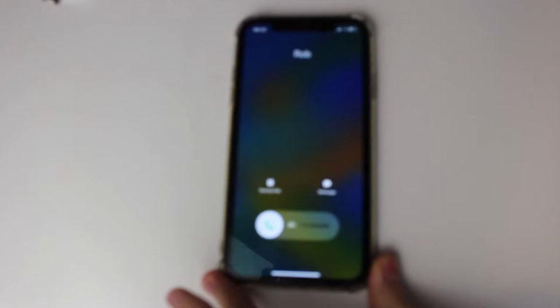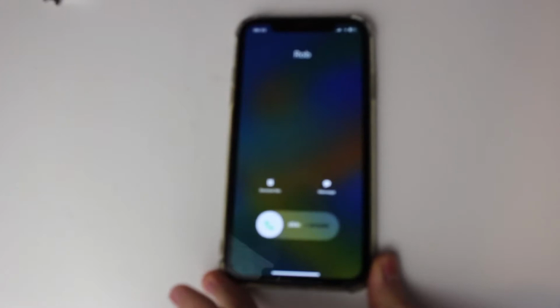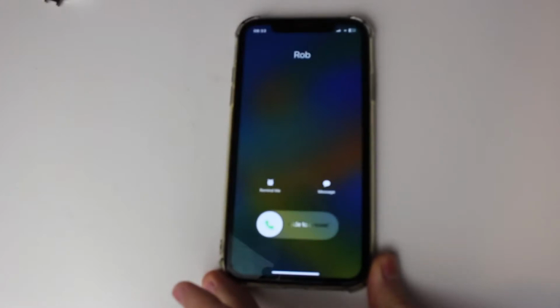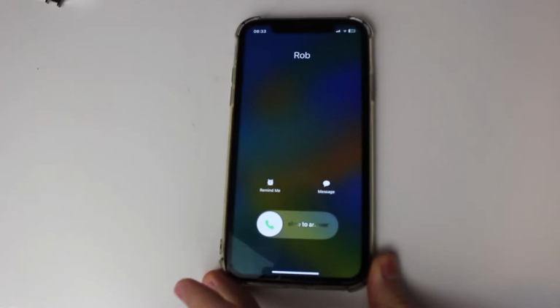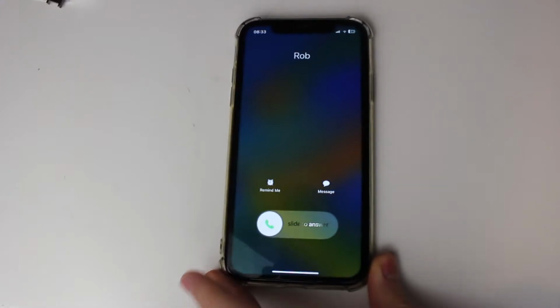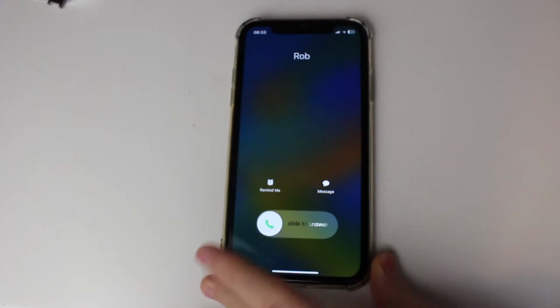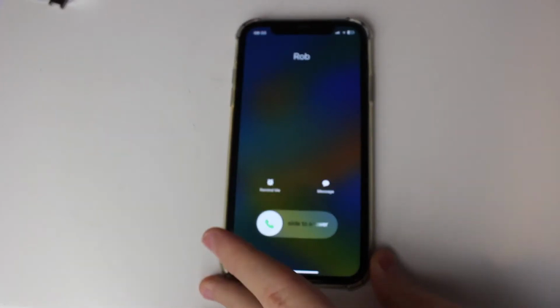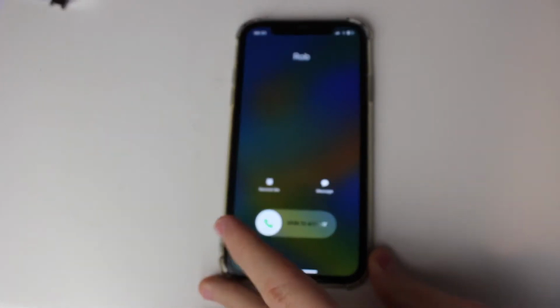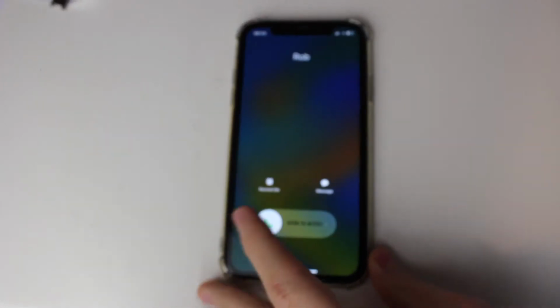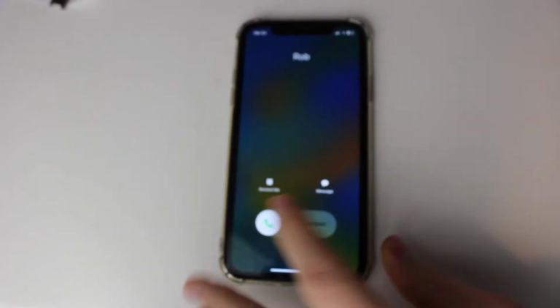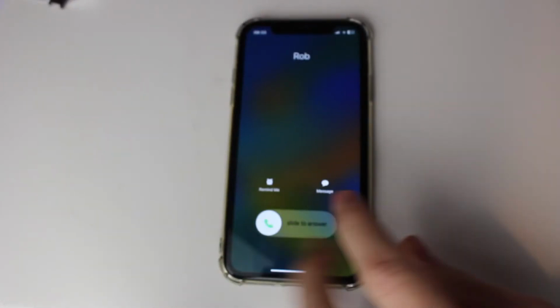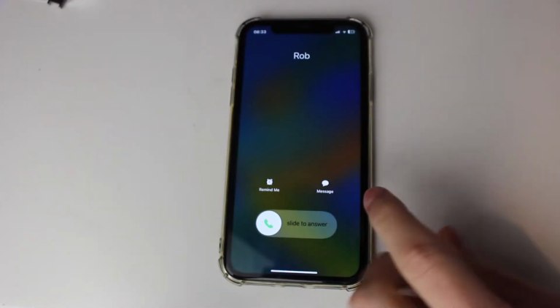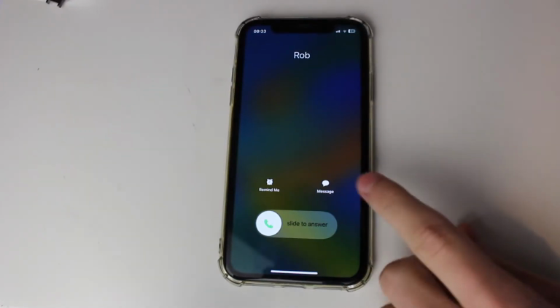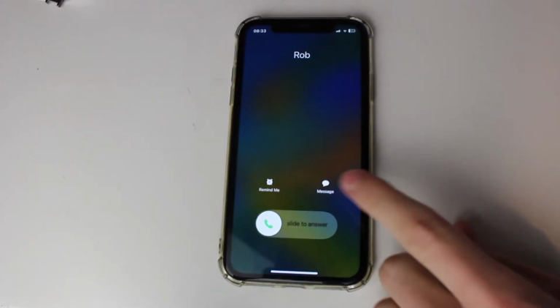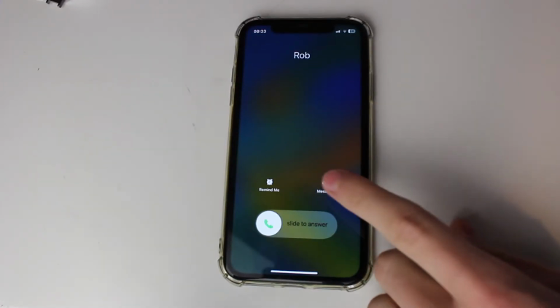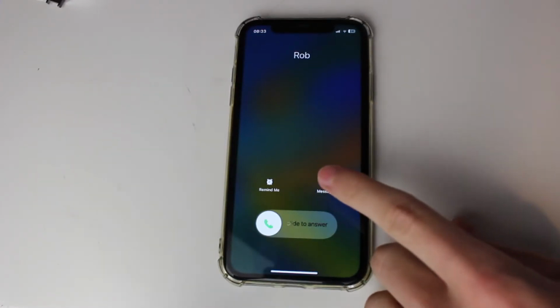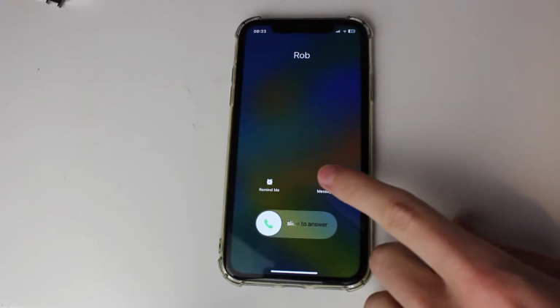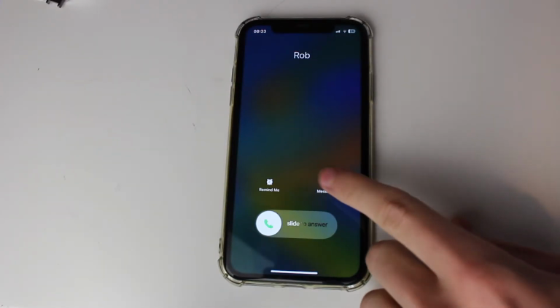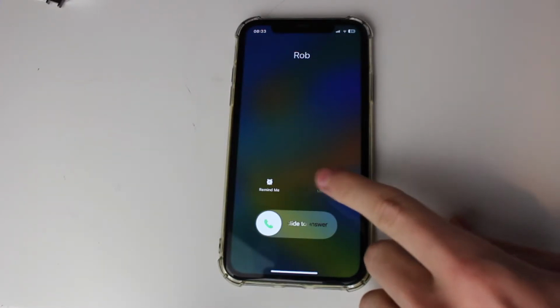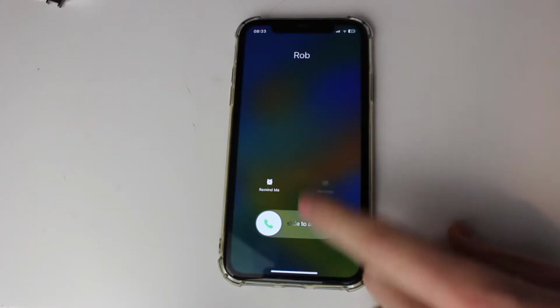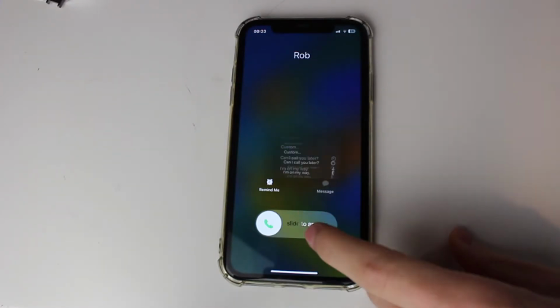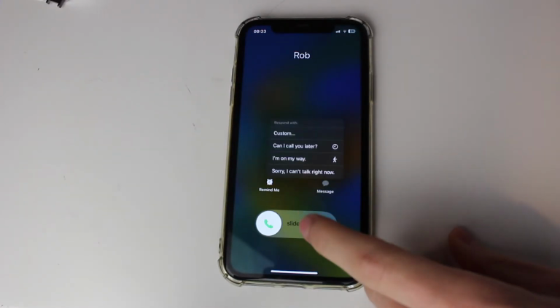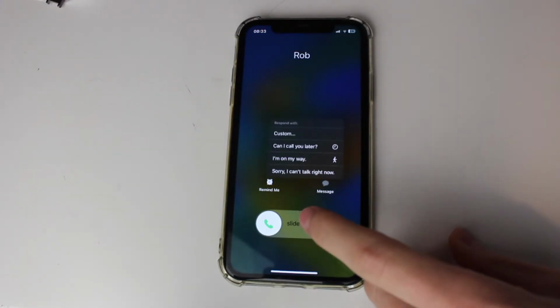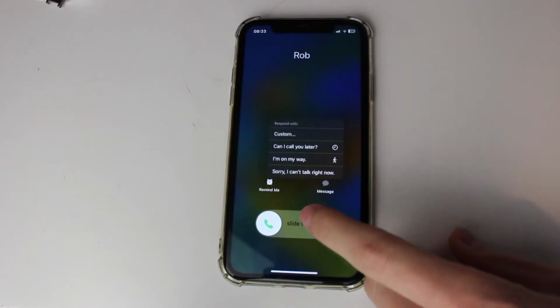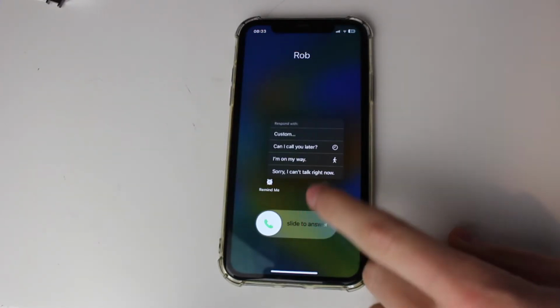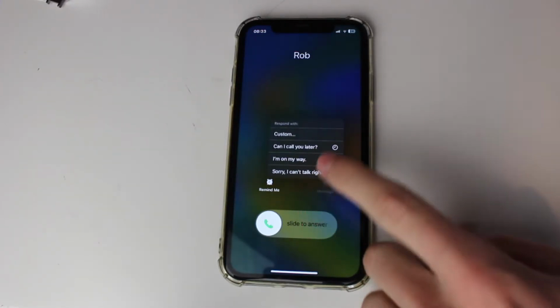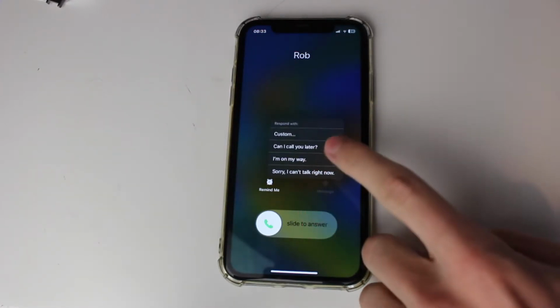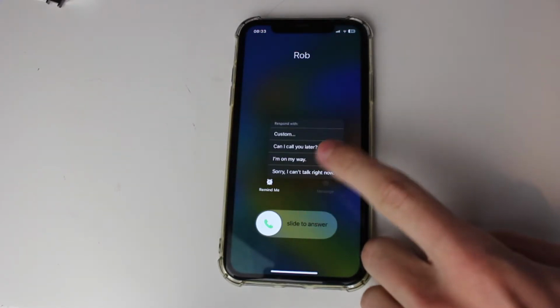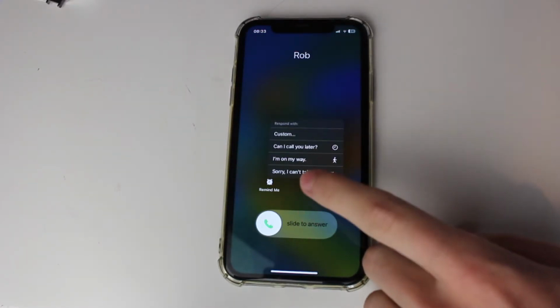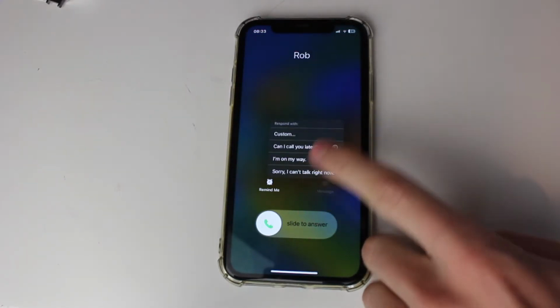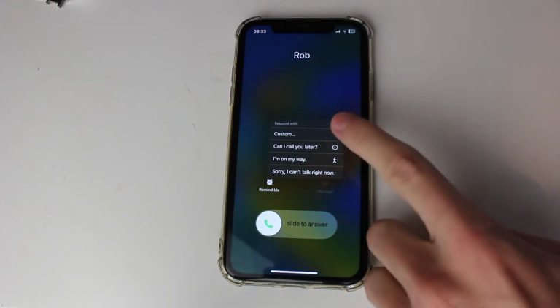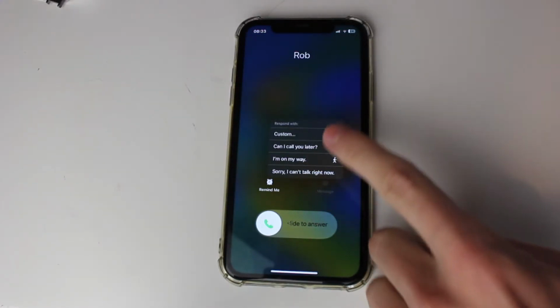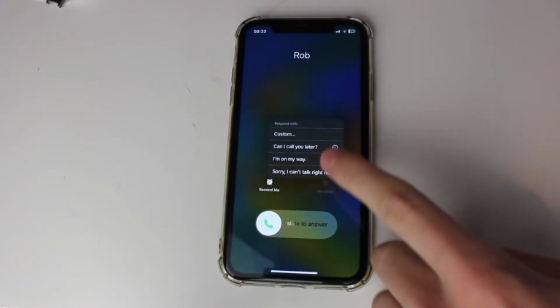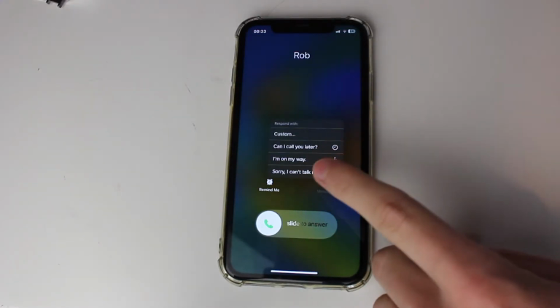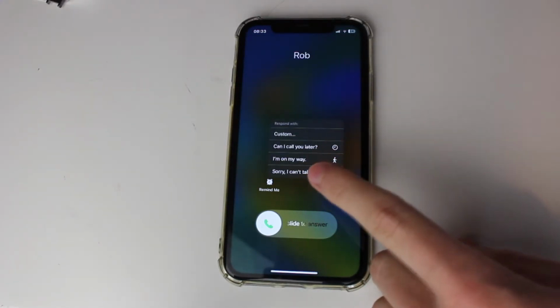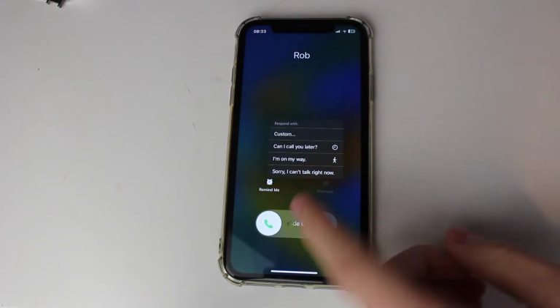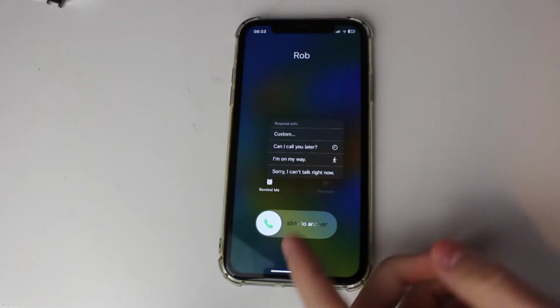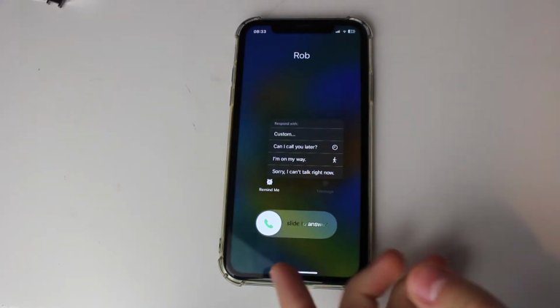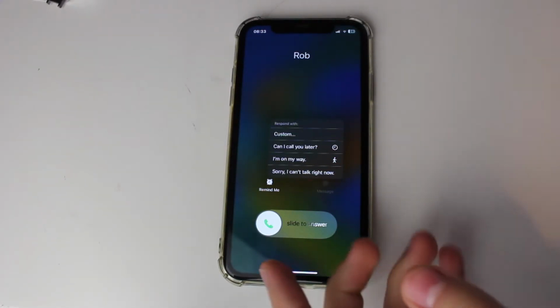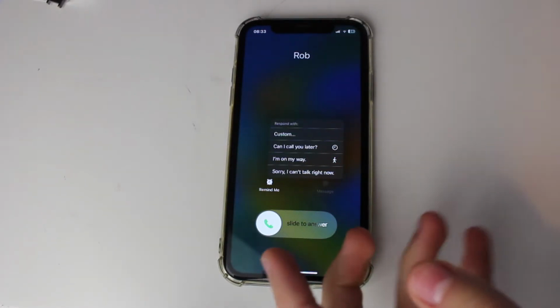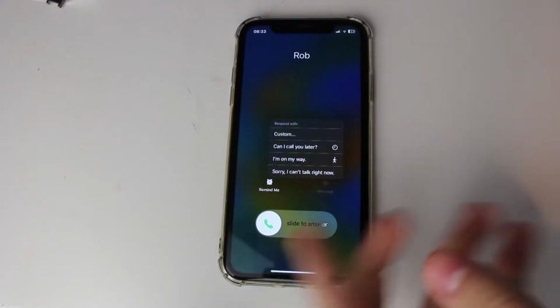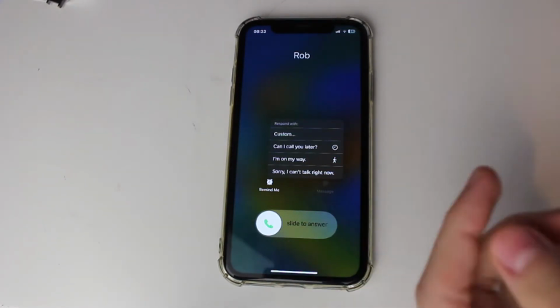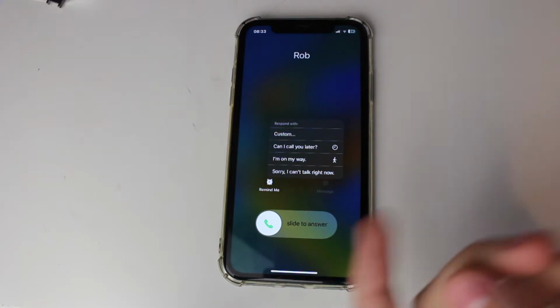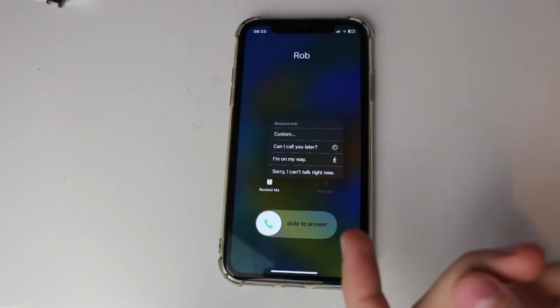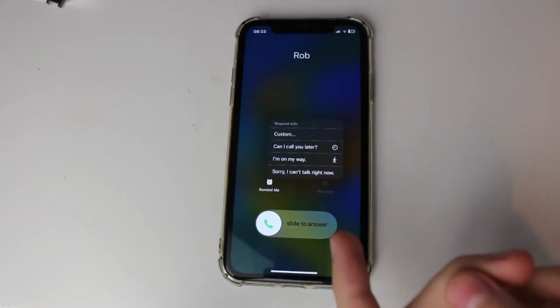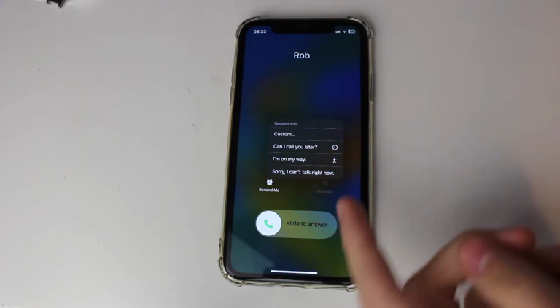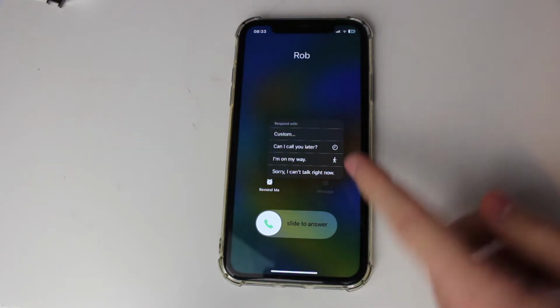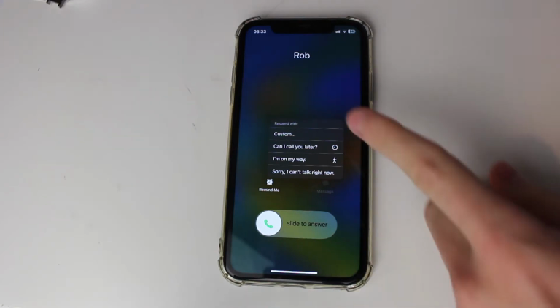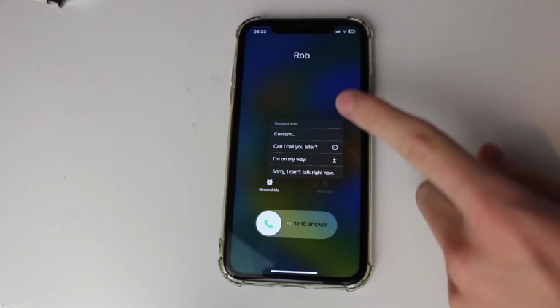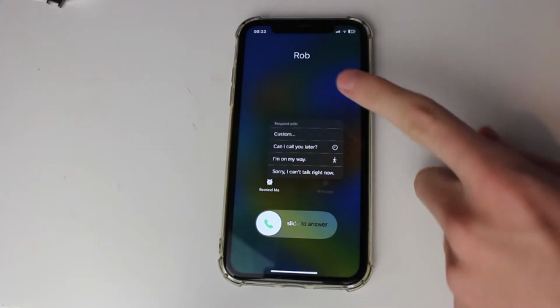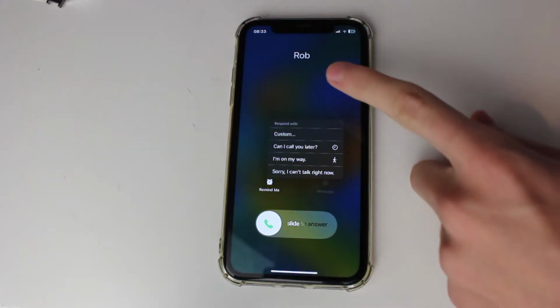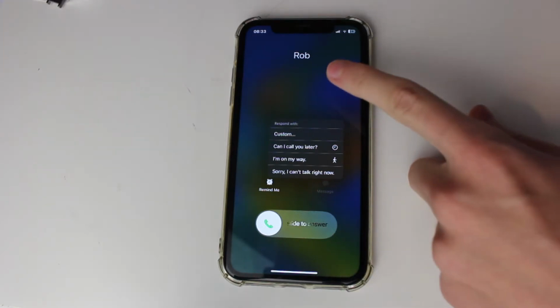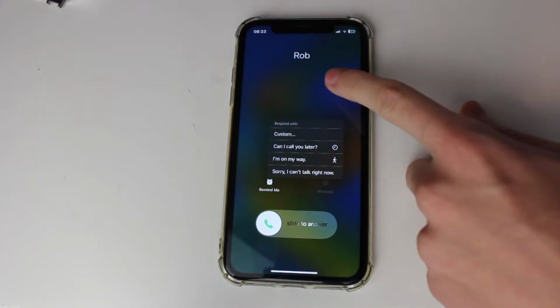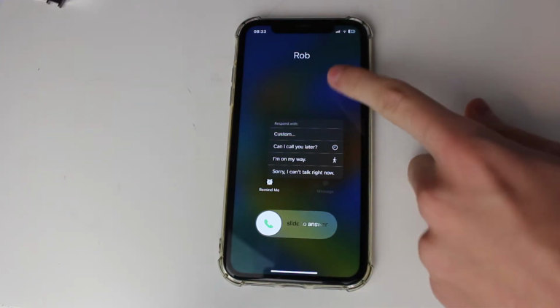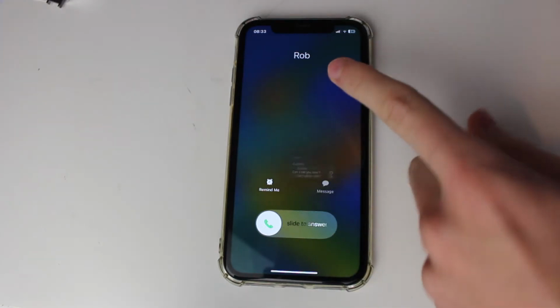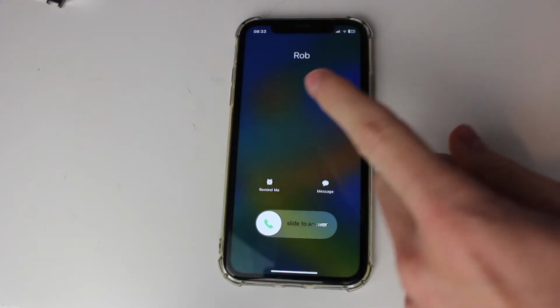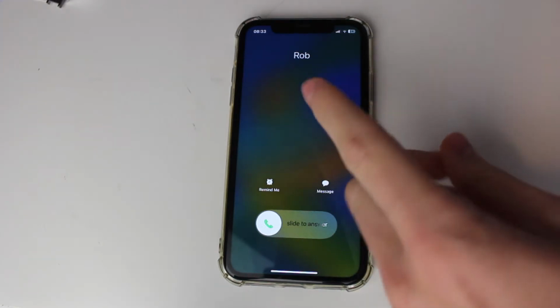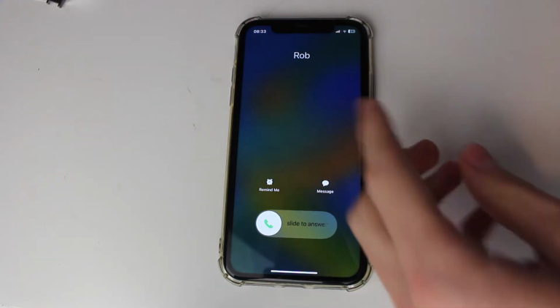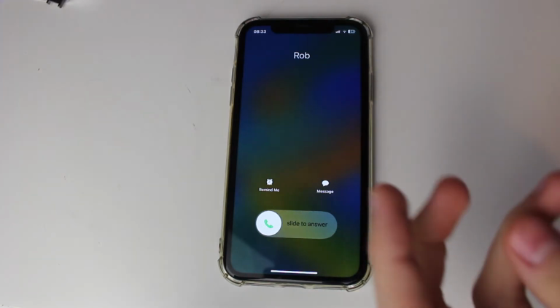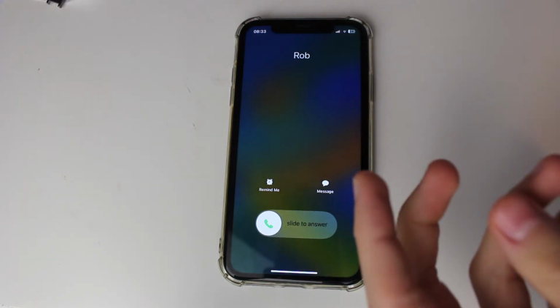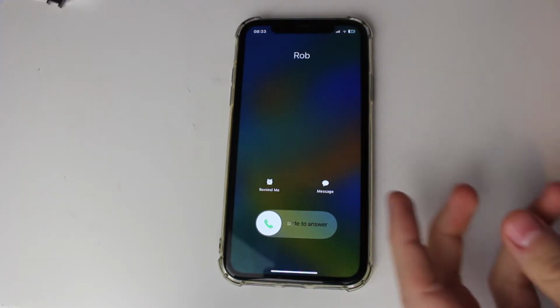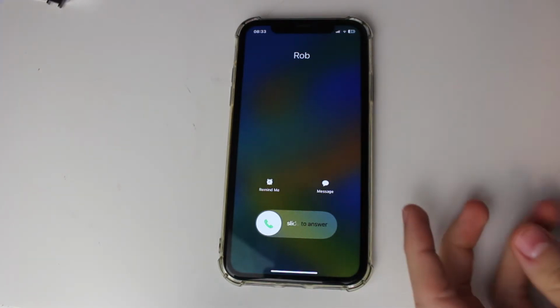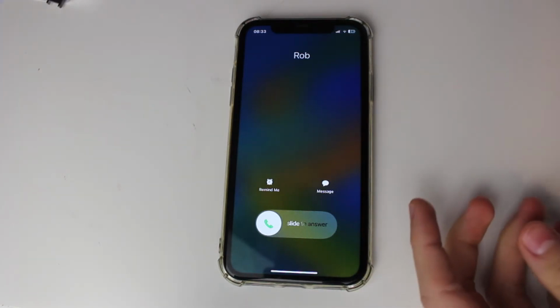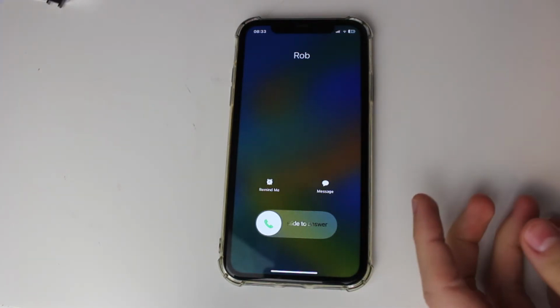The next thing you could do is just click on message here, and you can go and send them a message about why you can't answer the call, and that will then go and decline it.